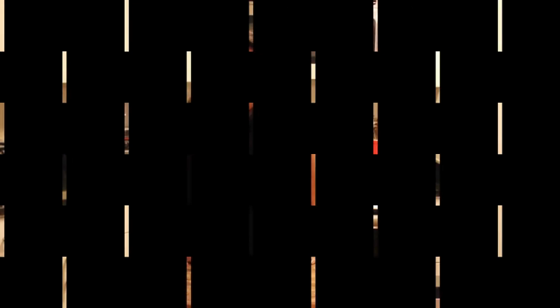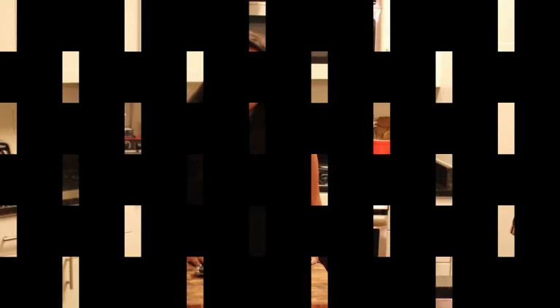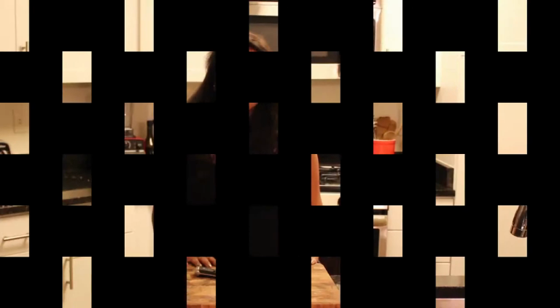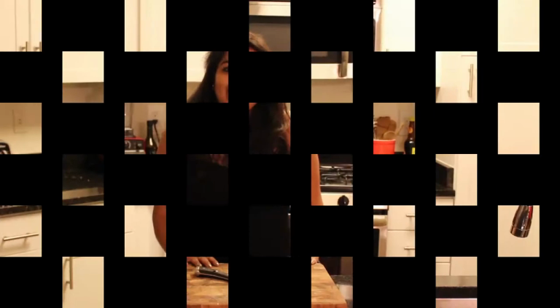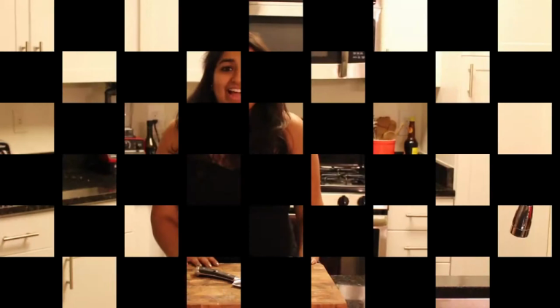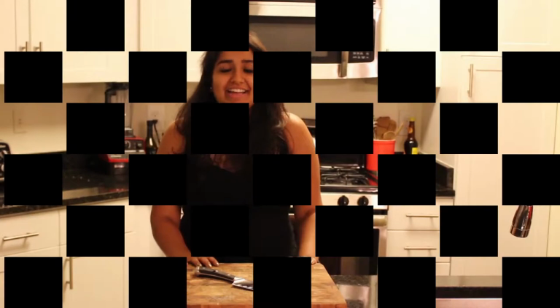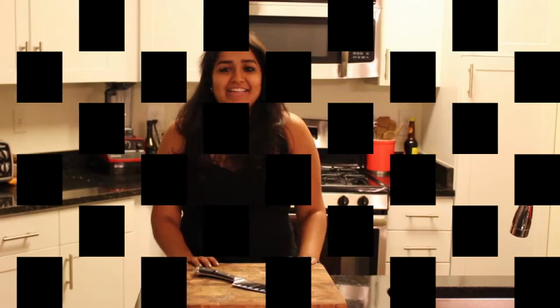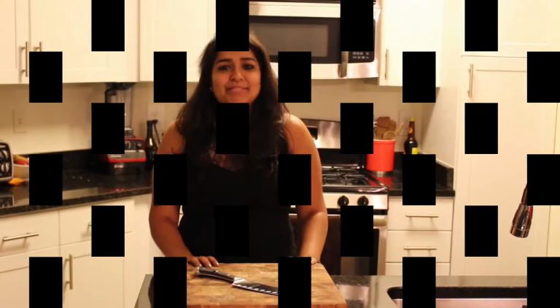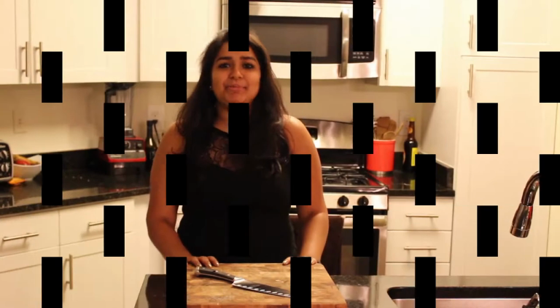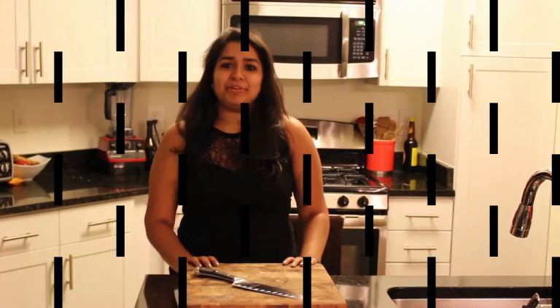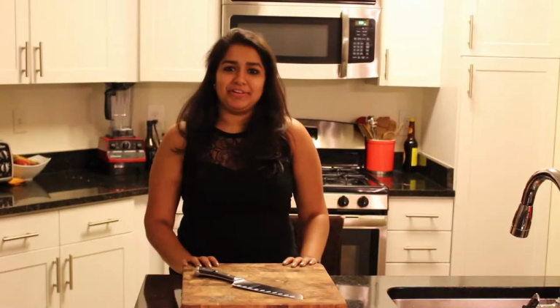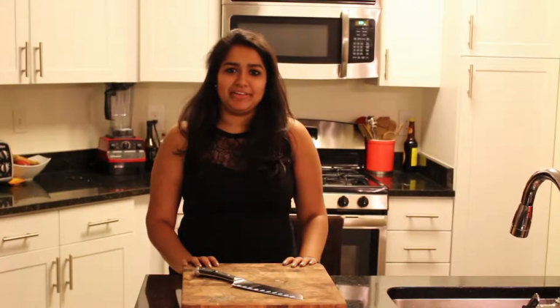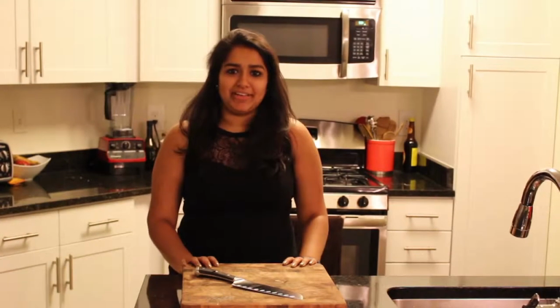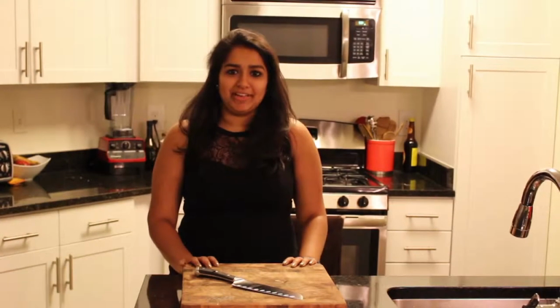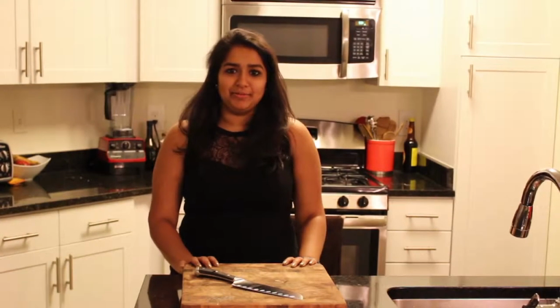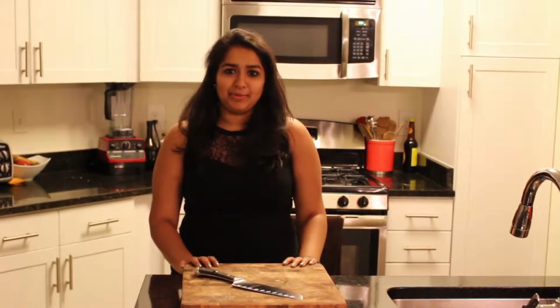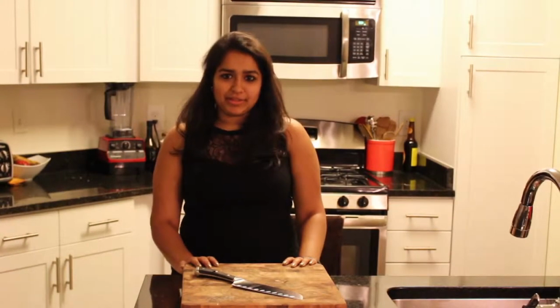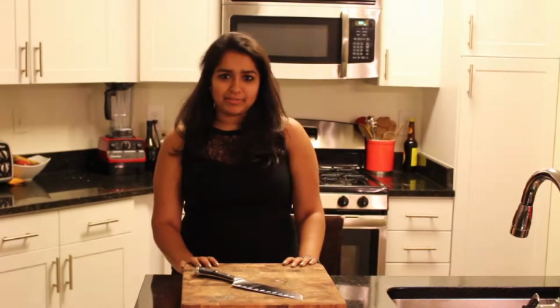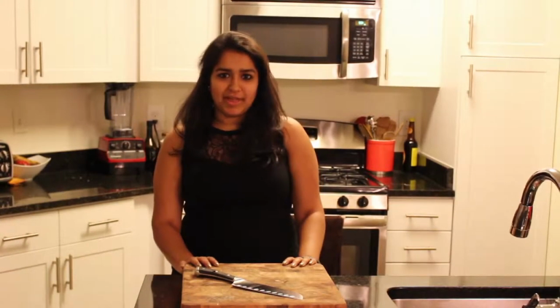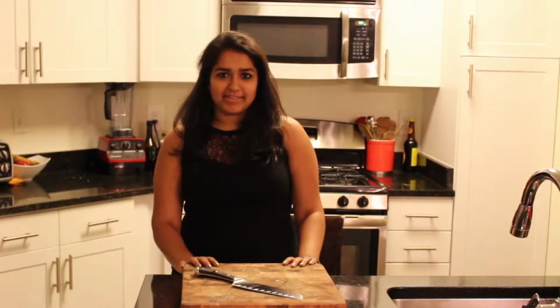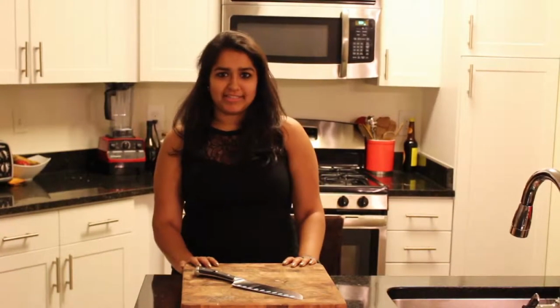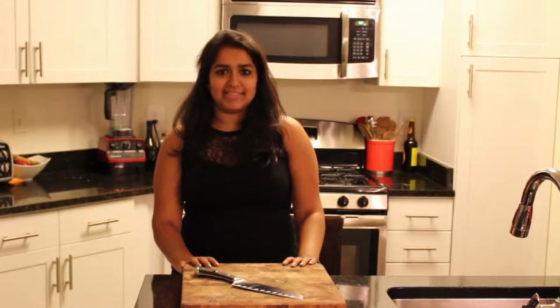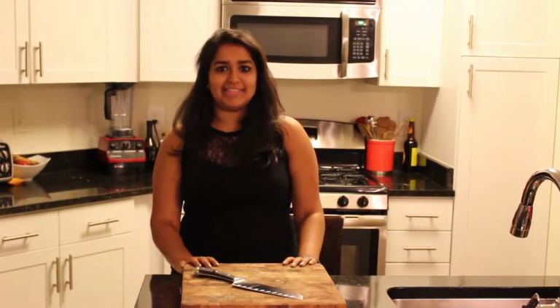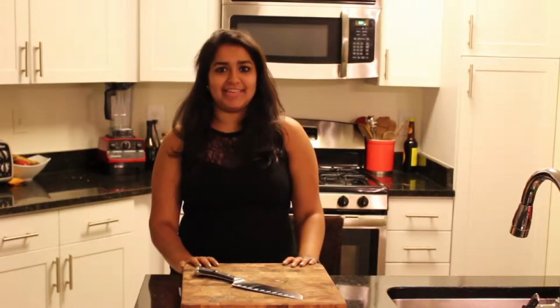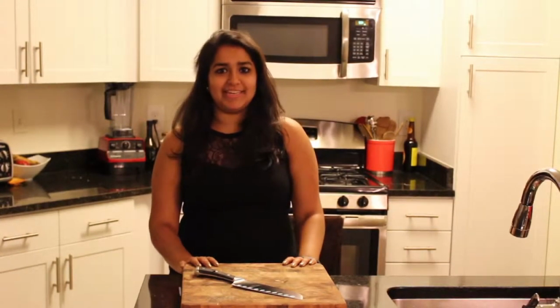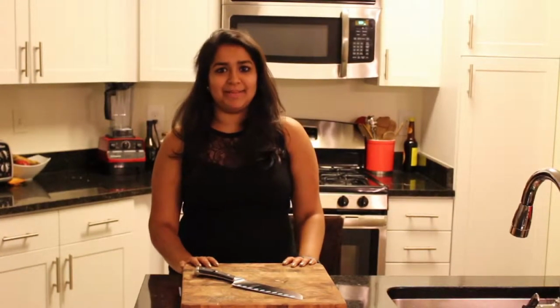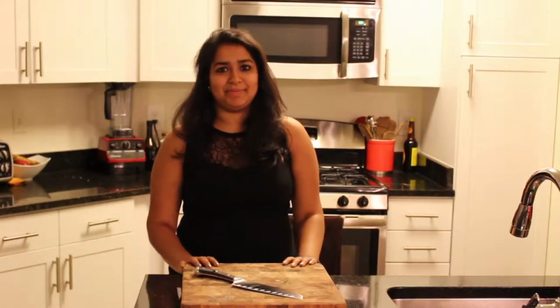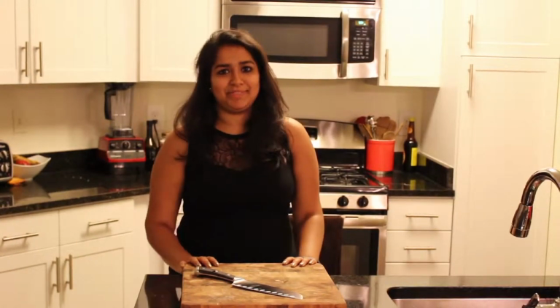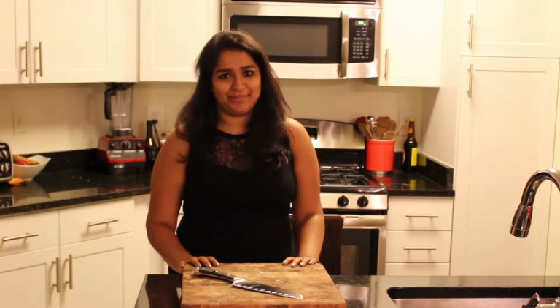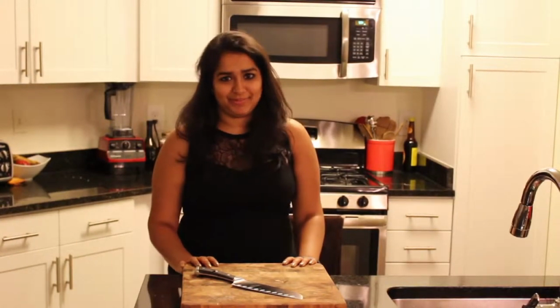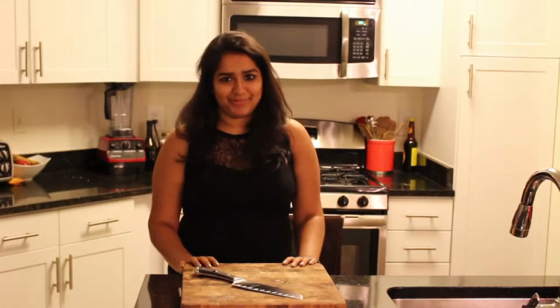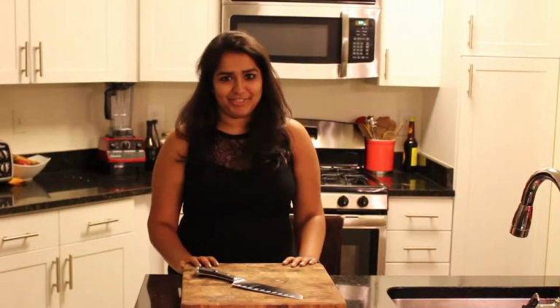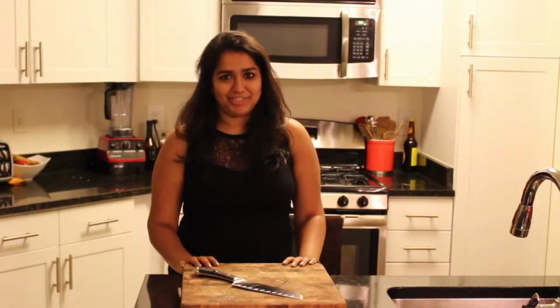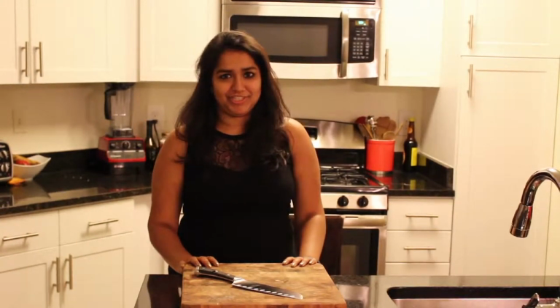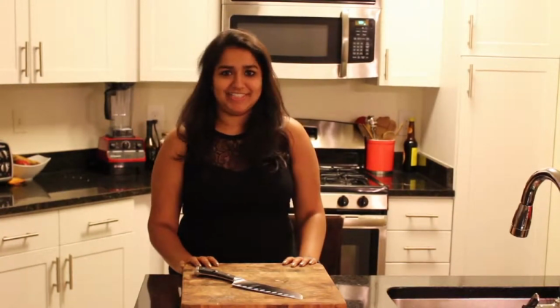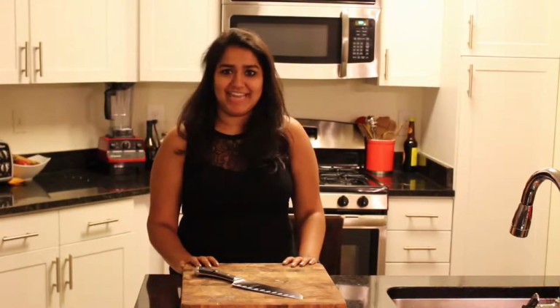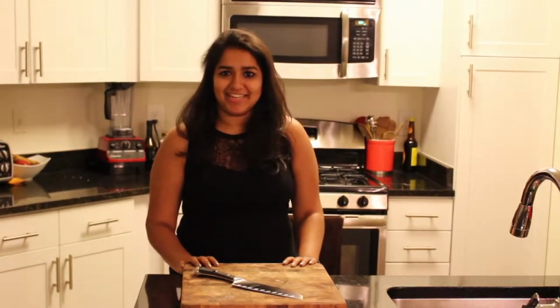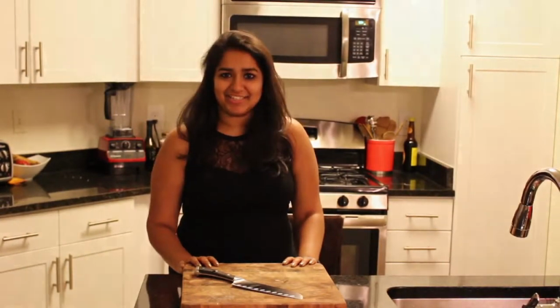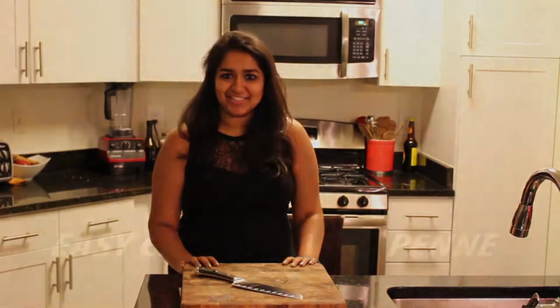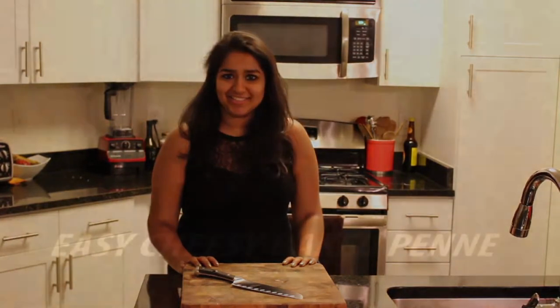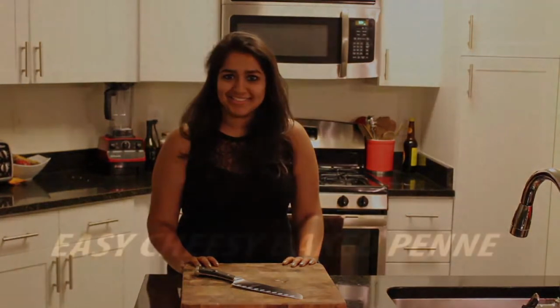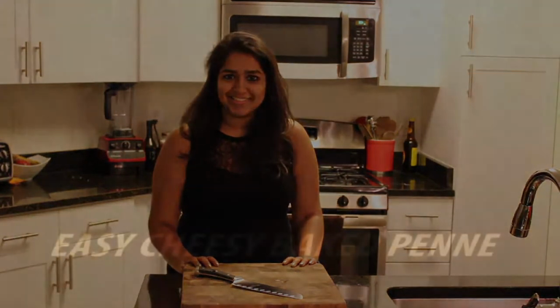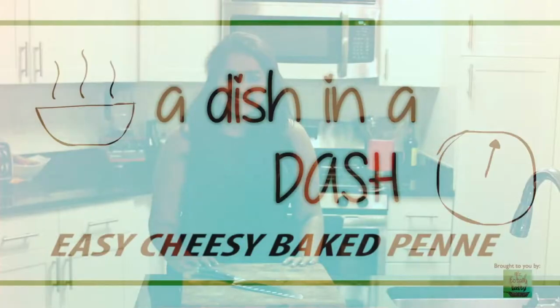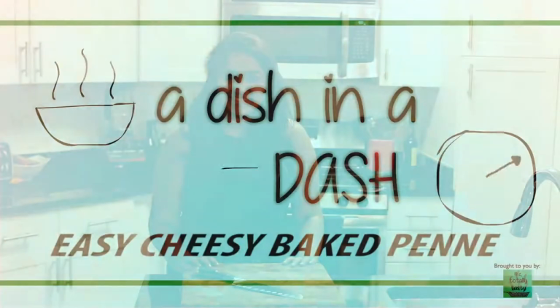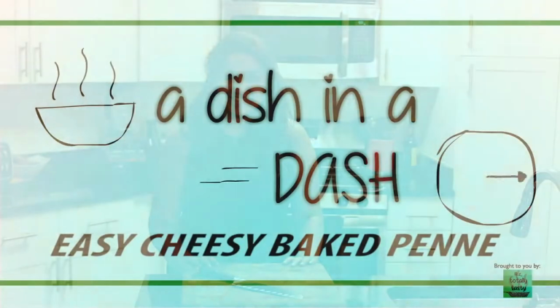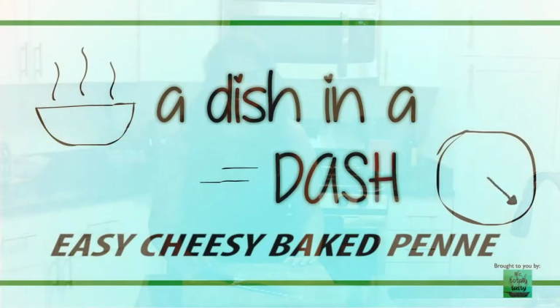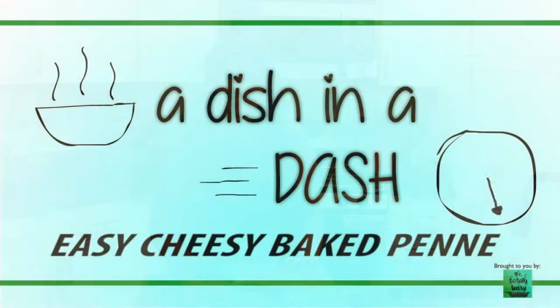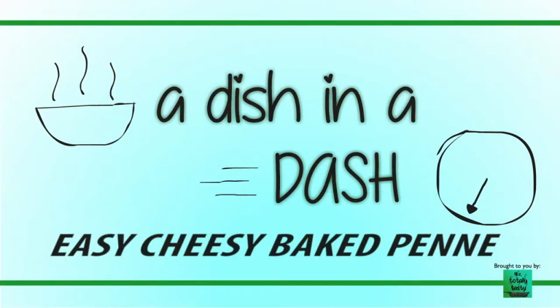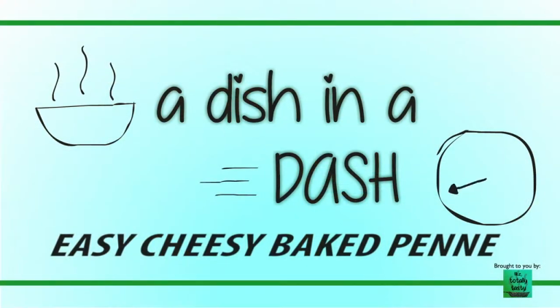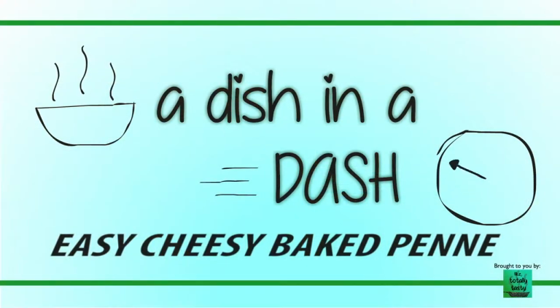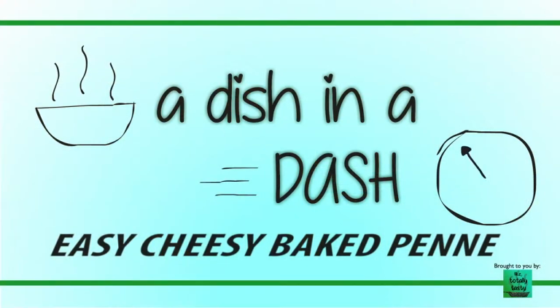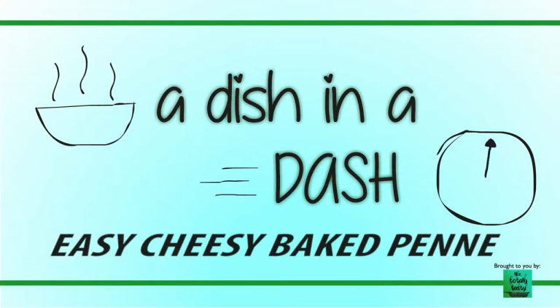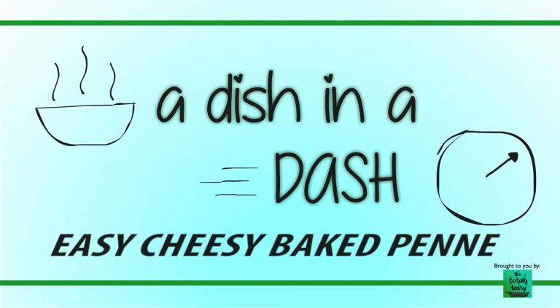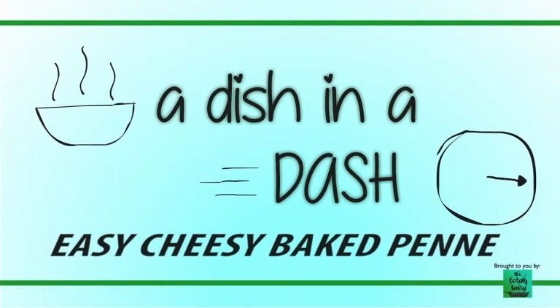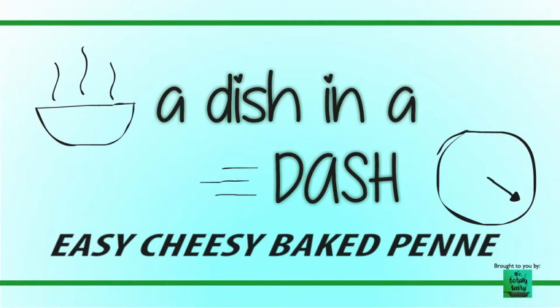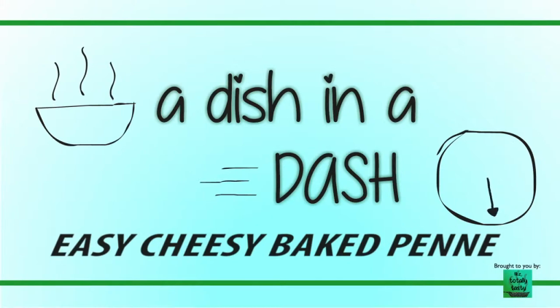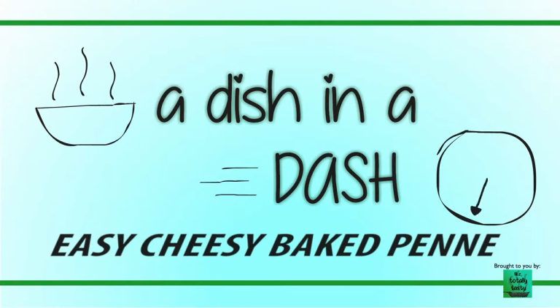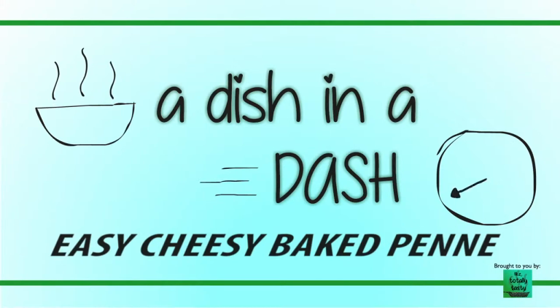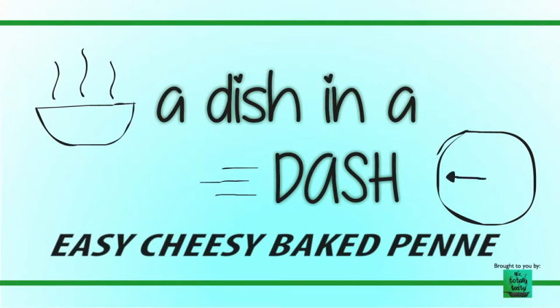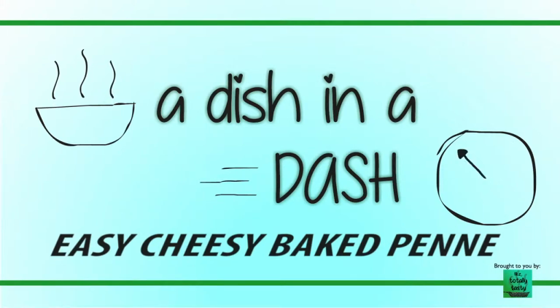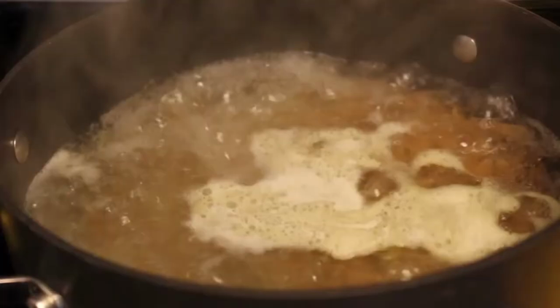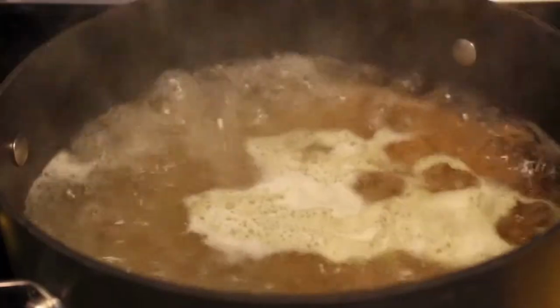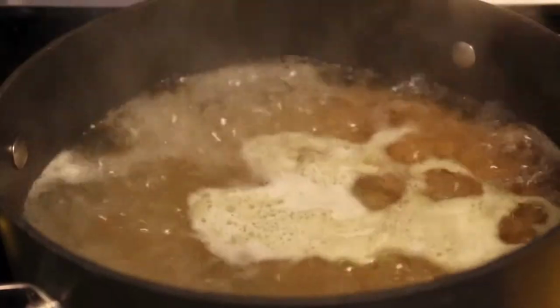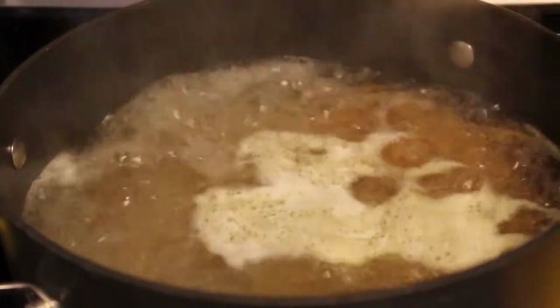Hi, it's Prakriti again. Welcome back to the second episode of Addition to Dash. This episode is going to be all about an easy cheesy baked penne.